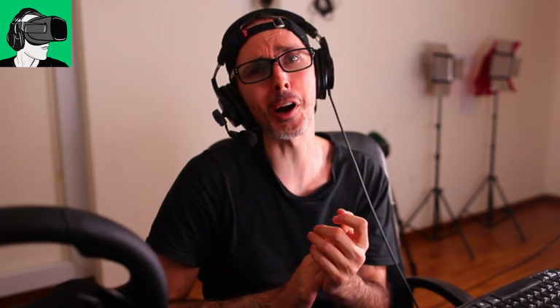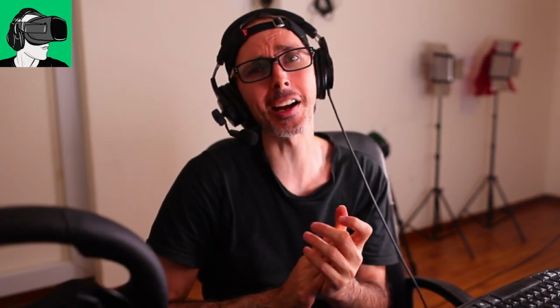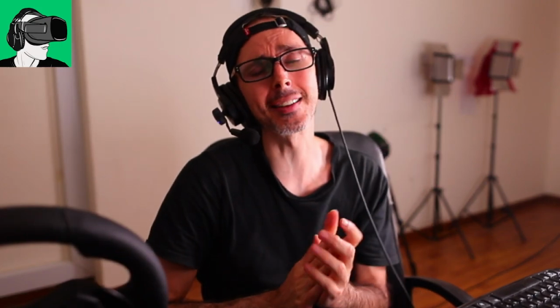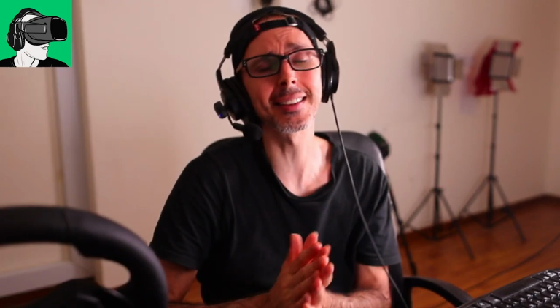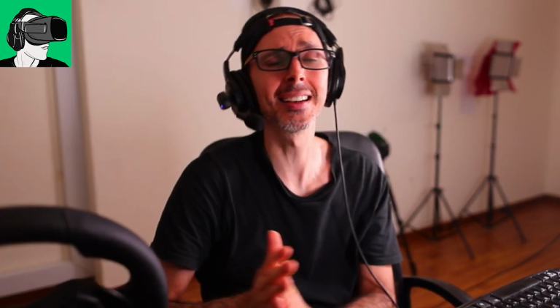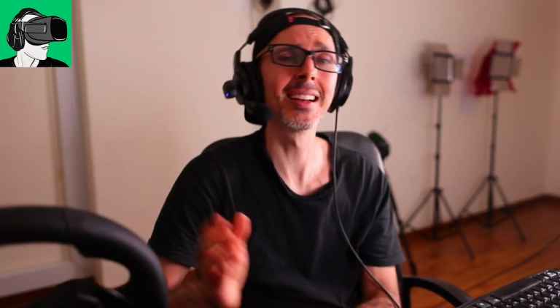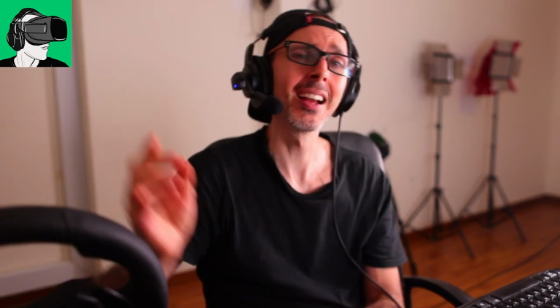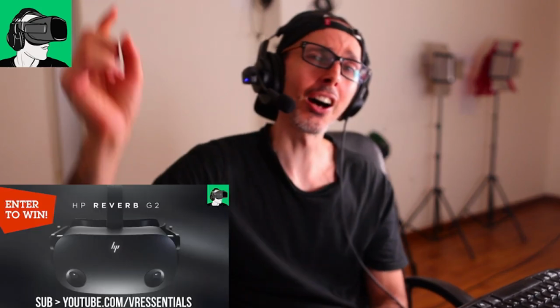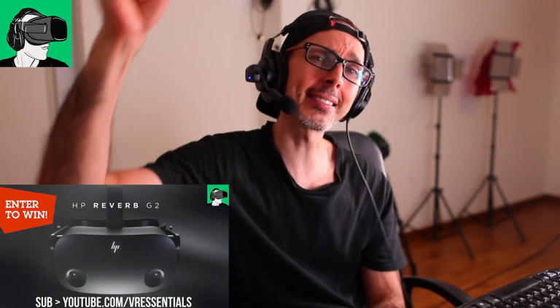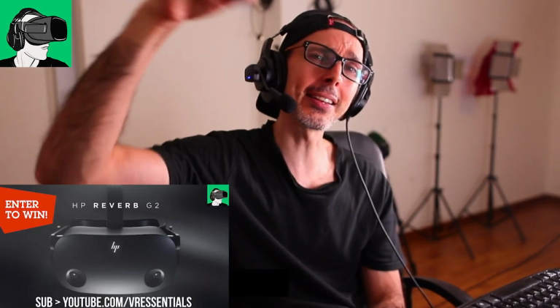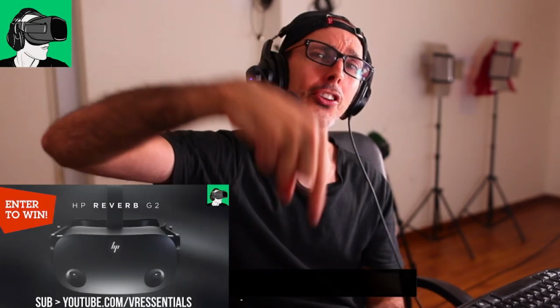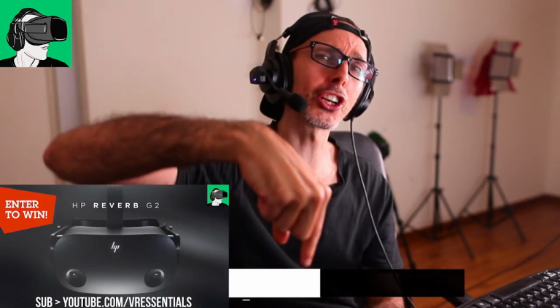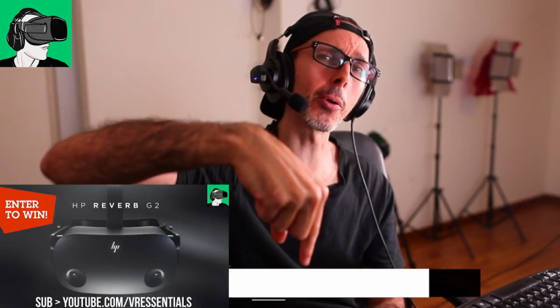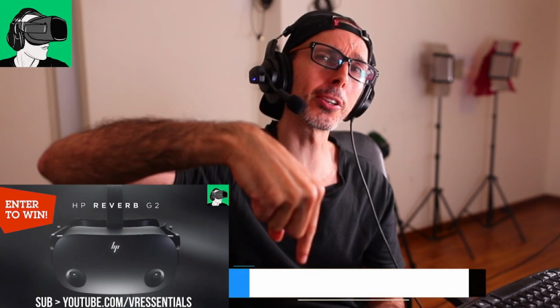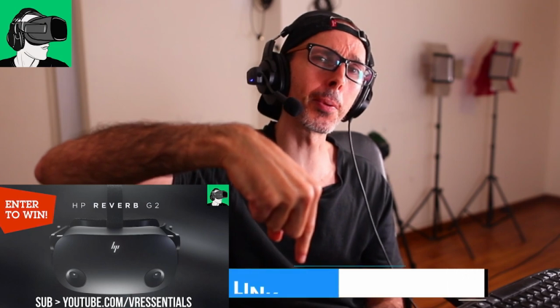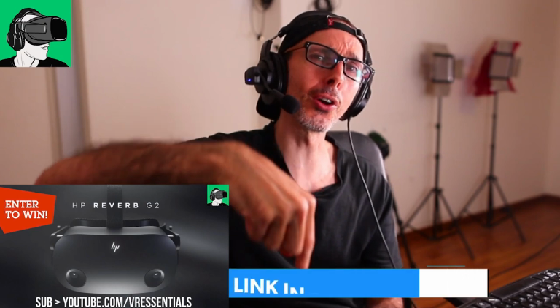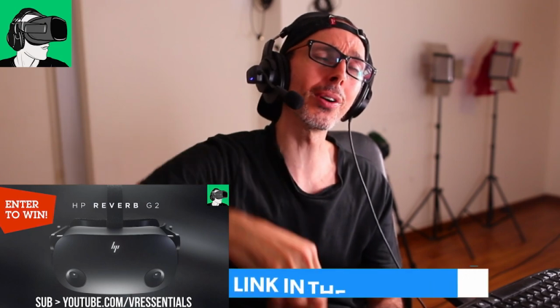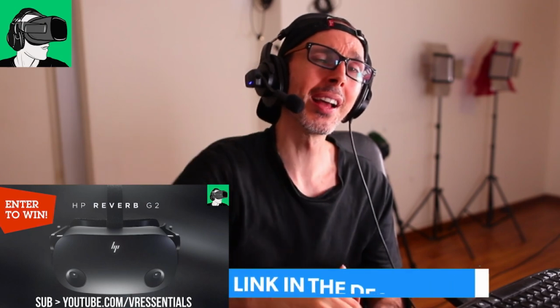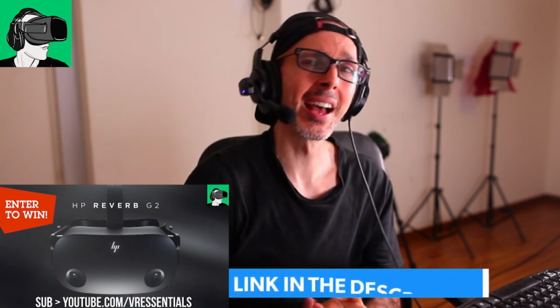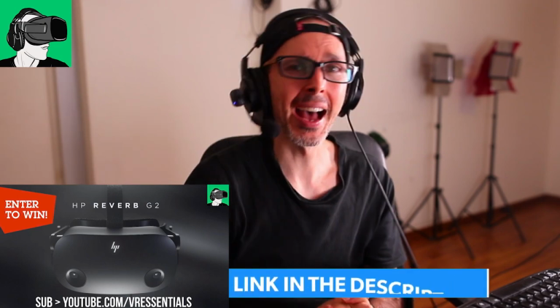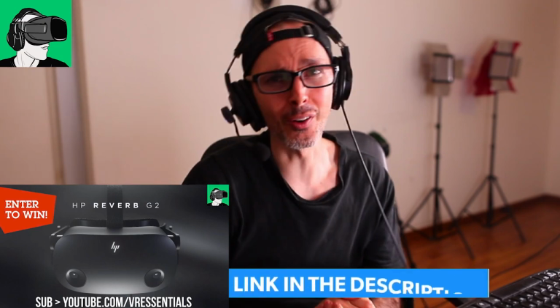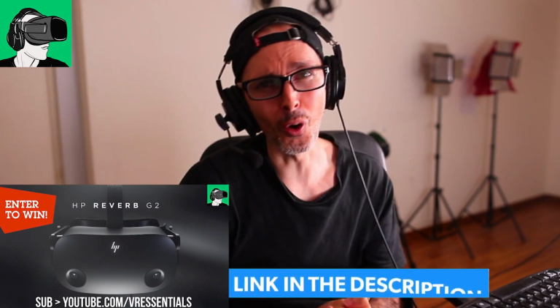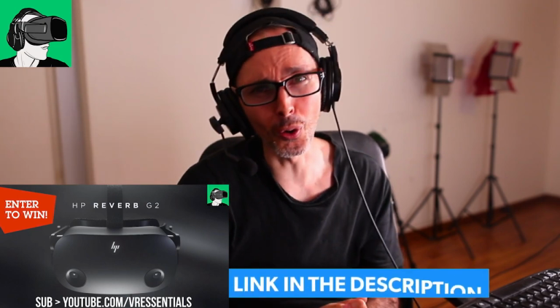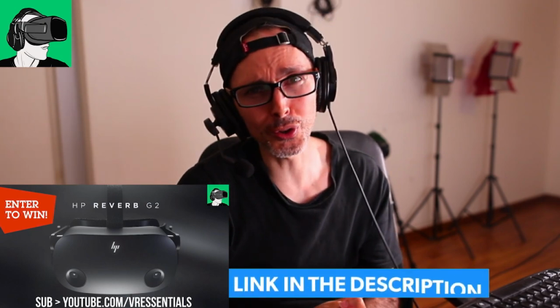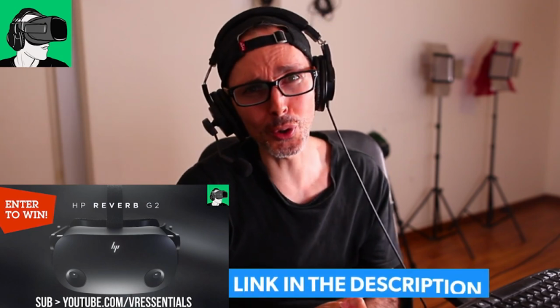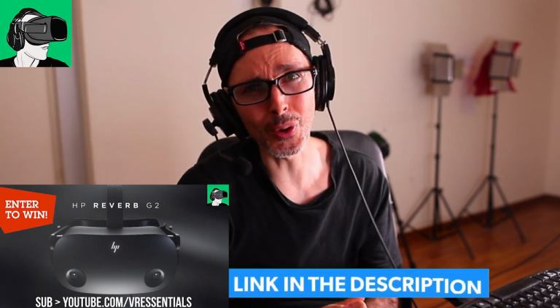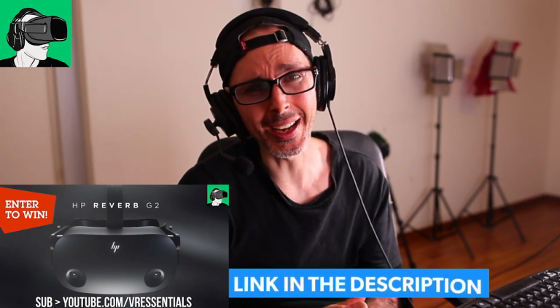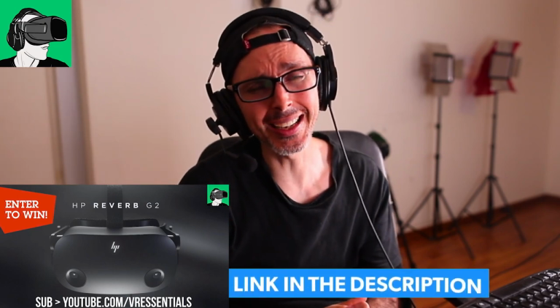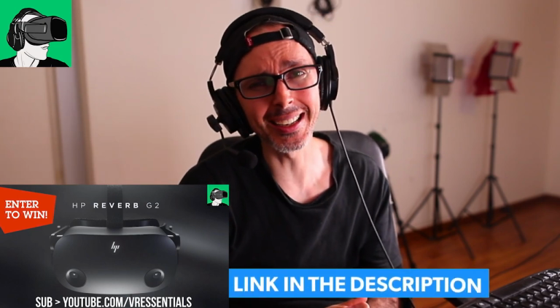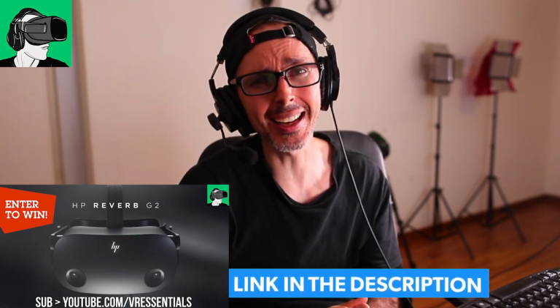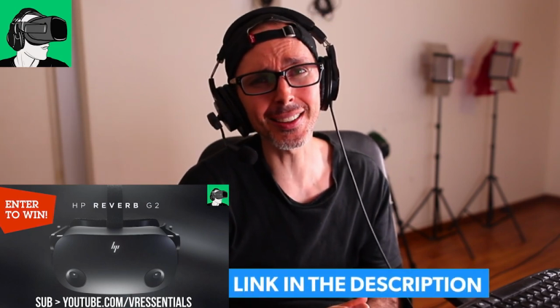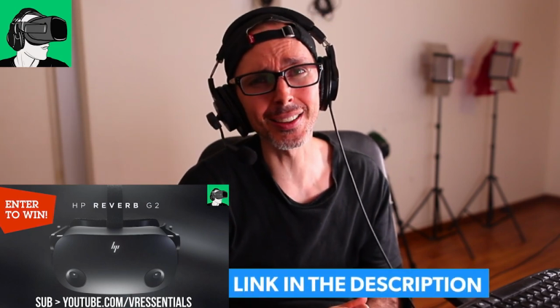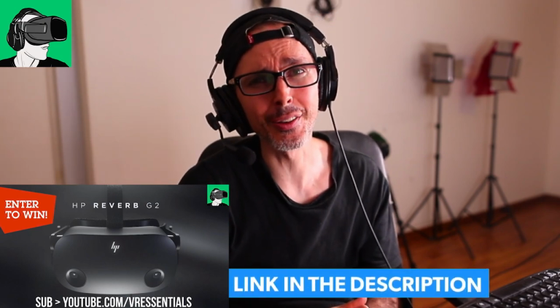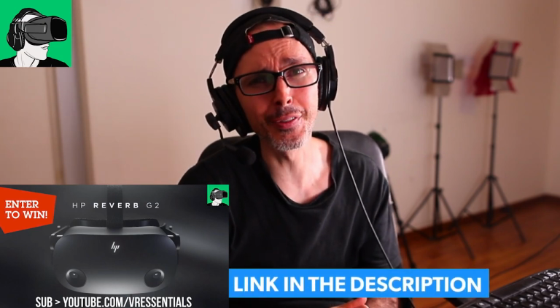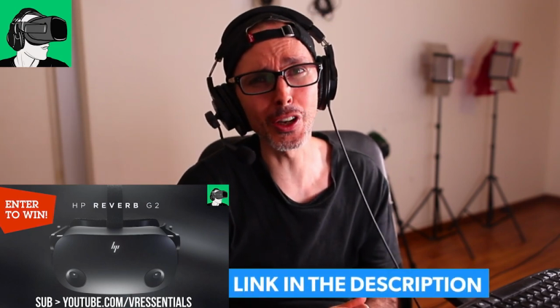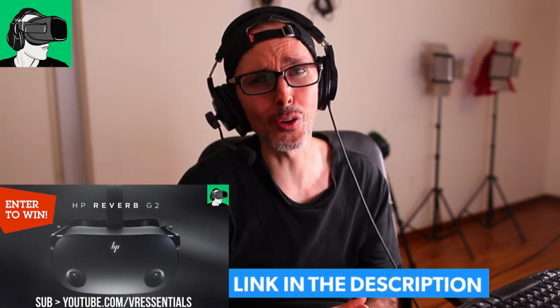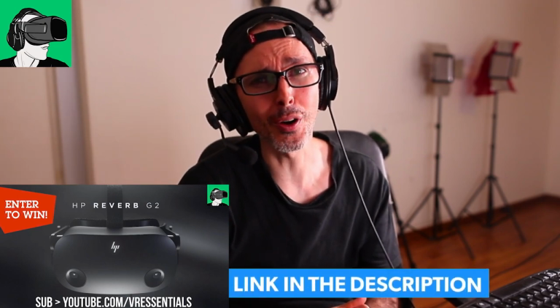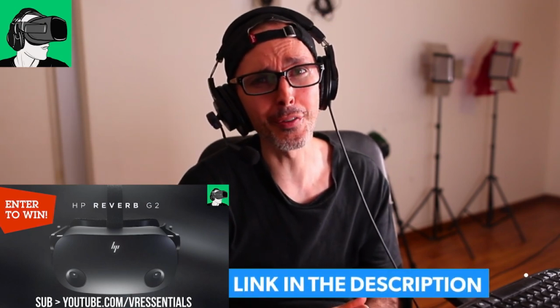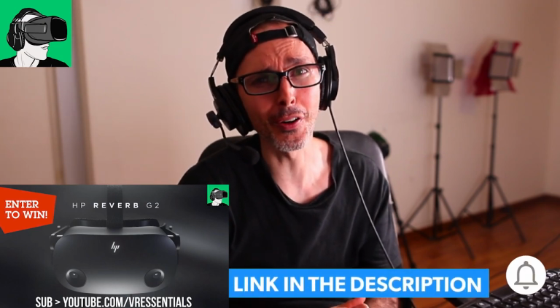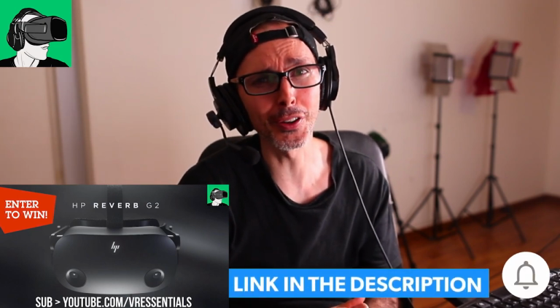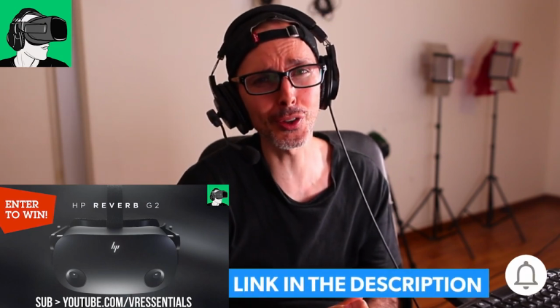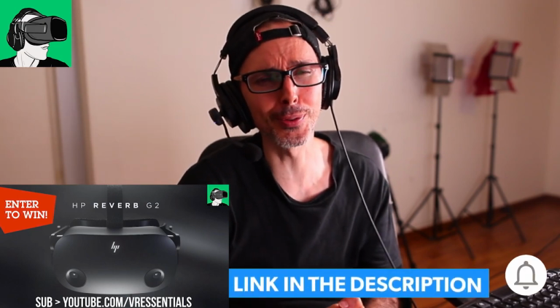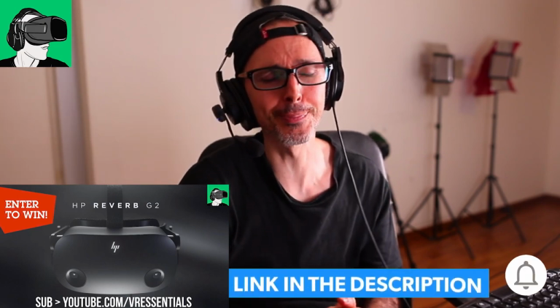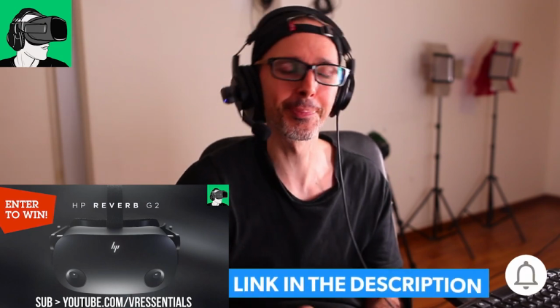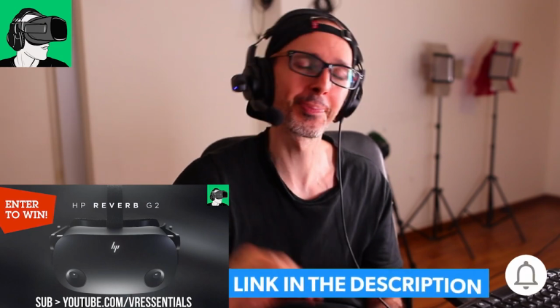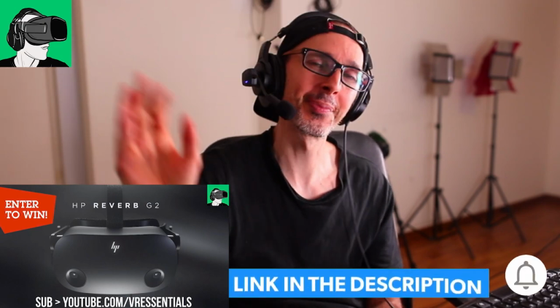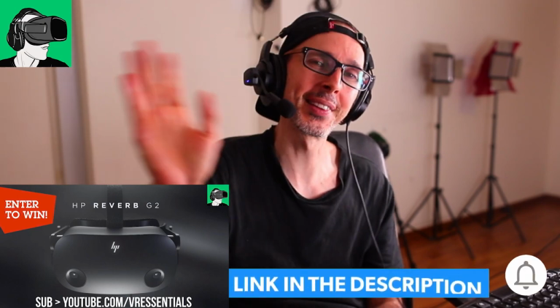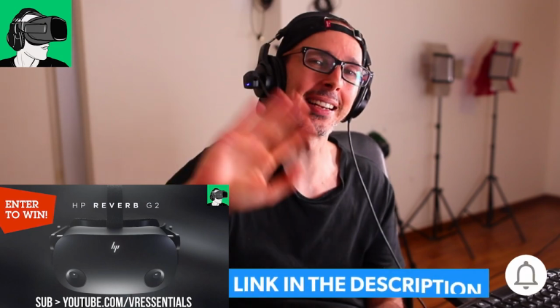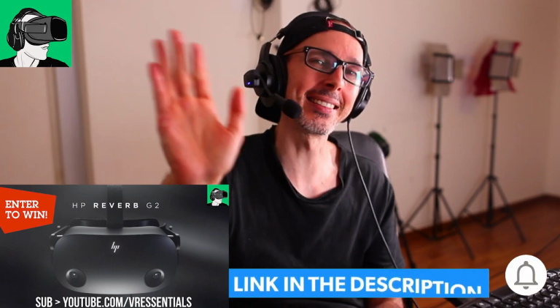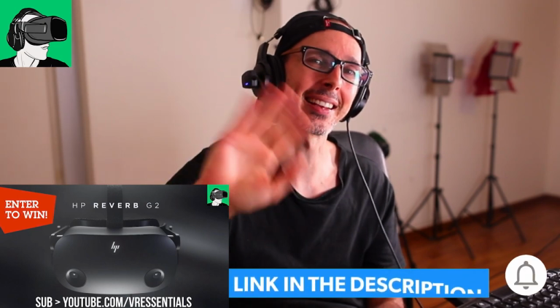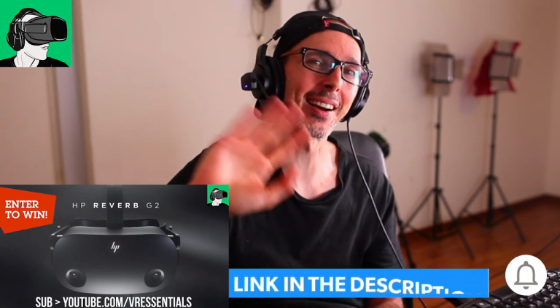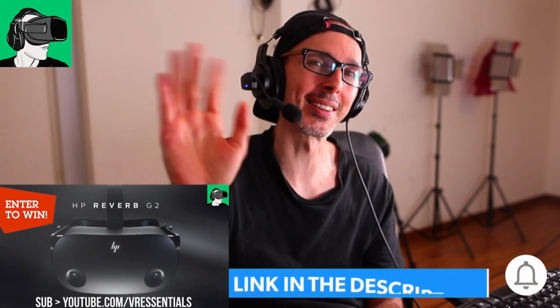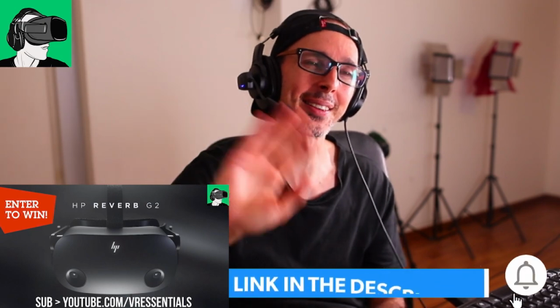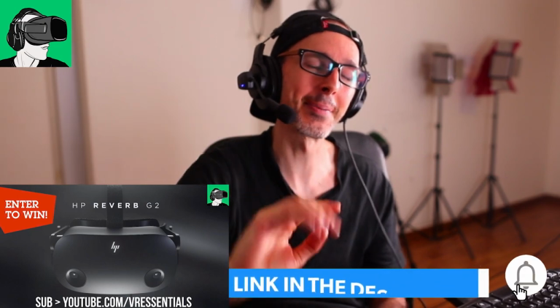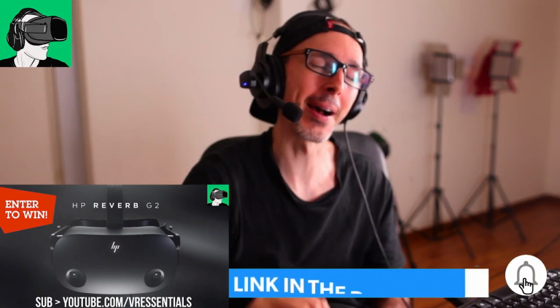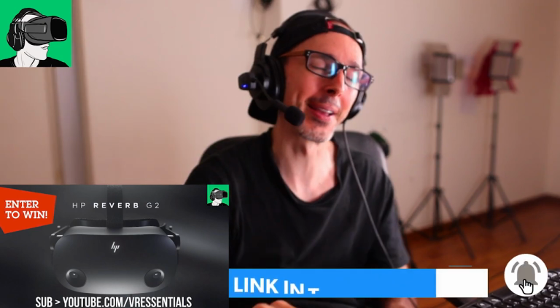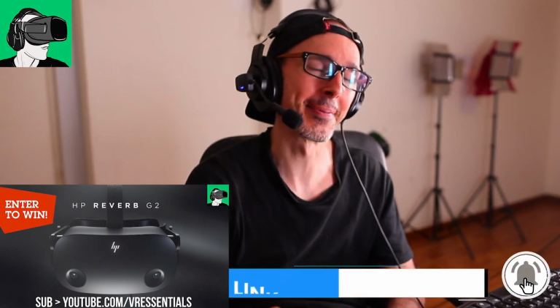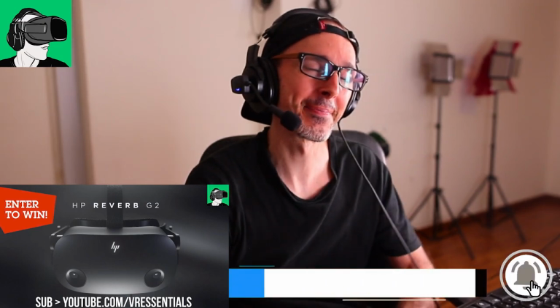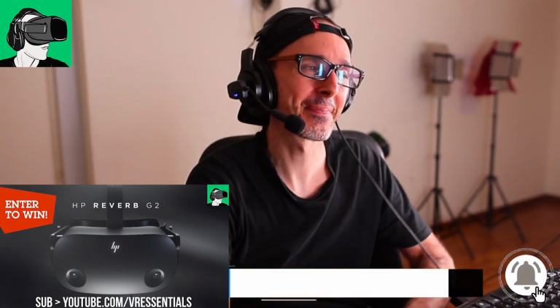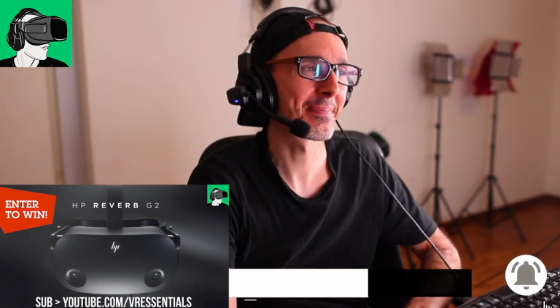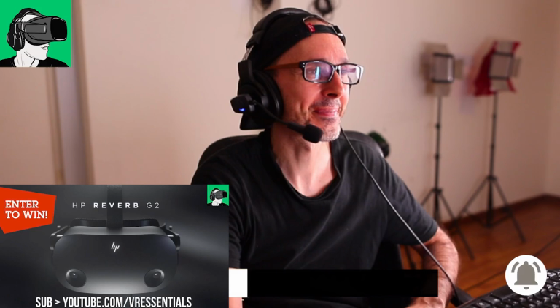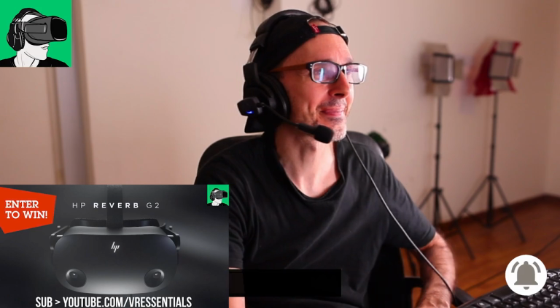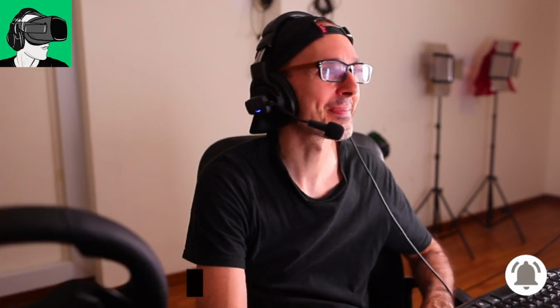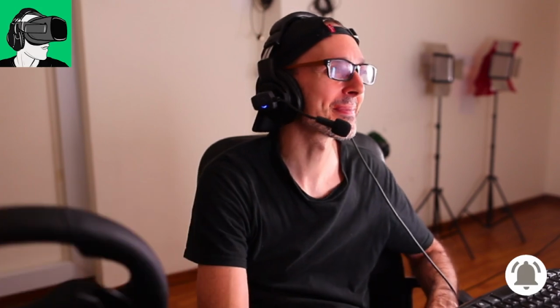All right guys, I'll see you in the comments below and also in another video very soon. Take it easy, guys. Bye, bye. Thank you.